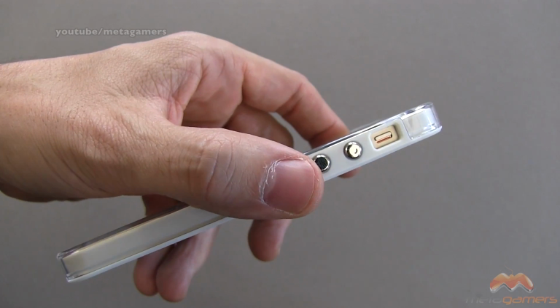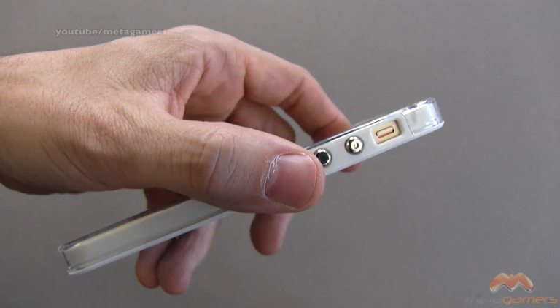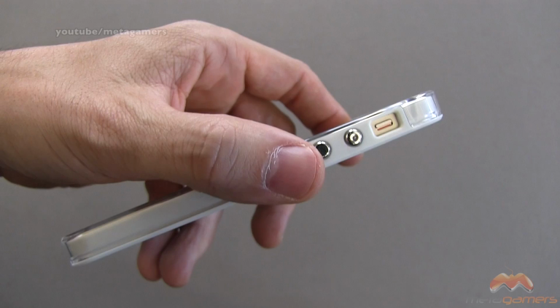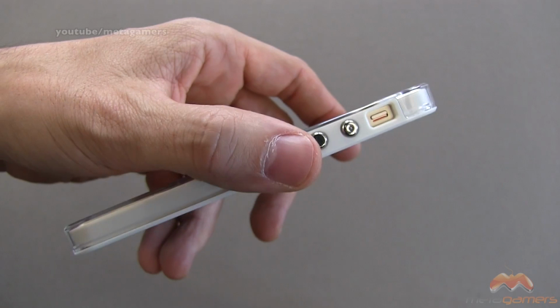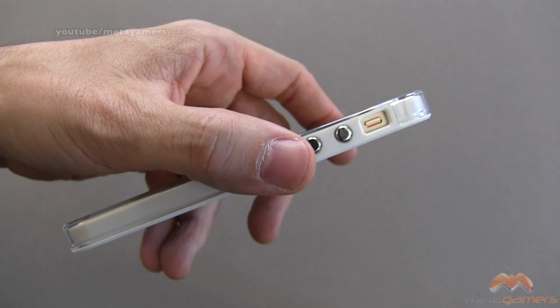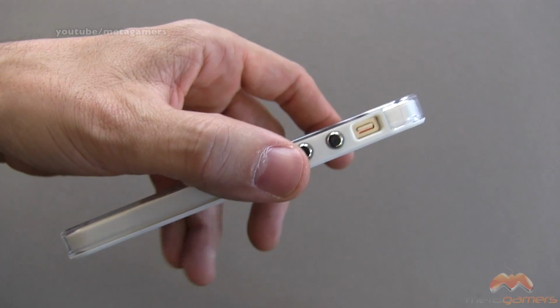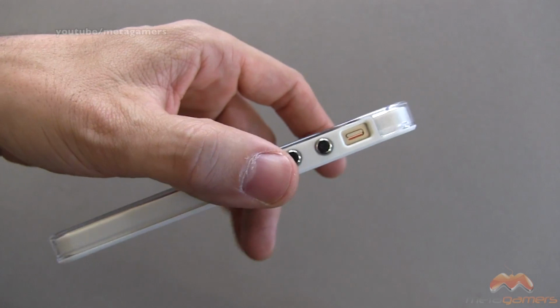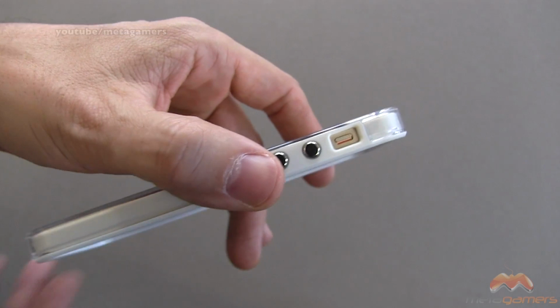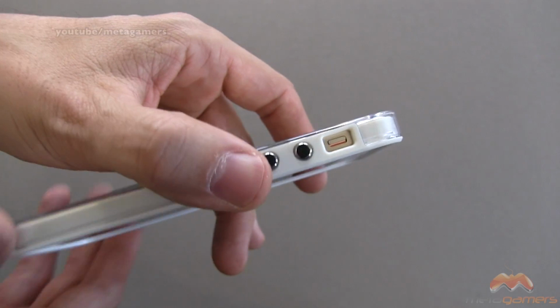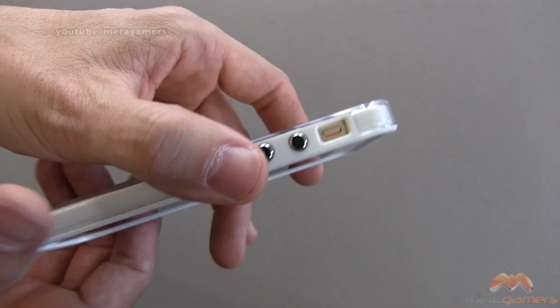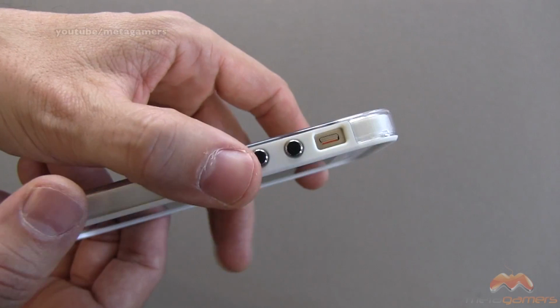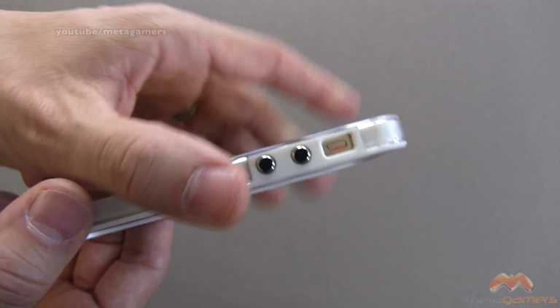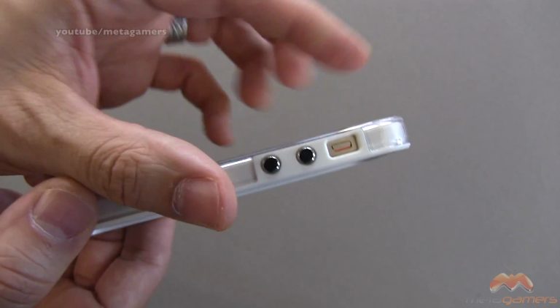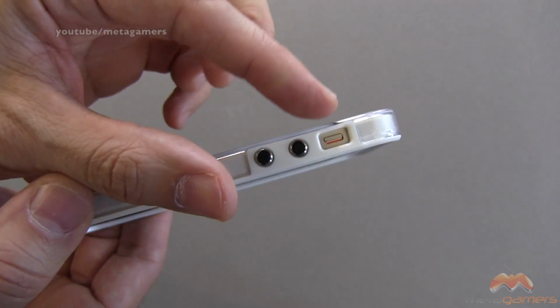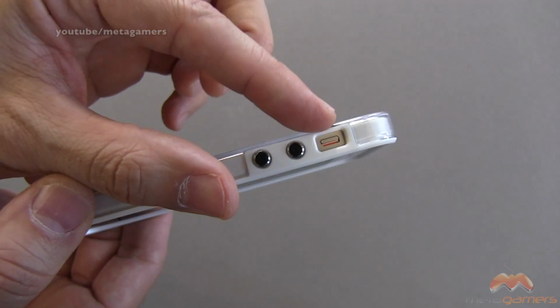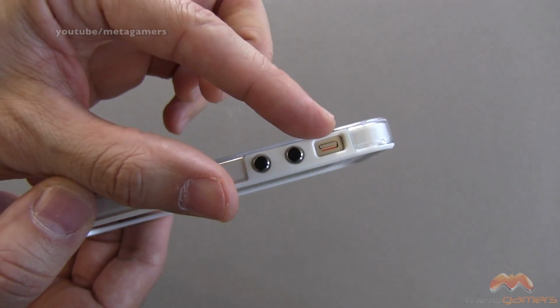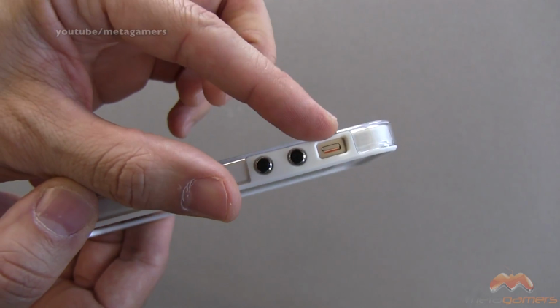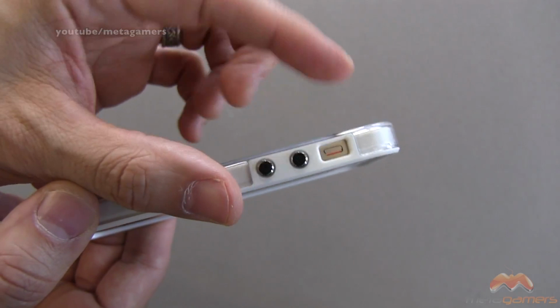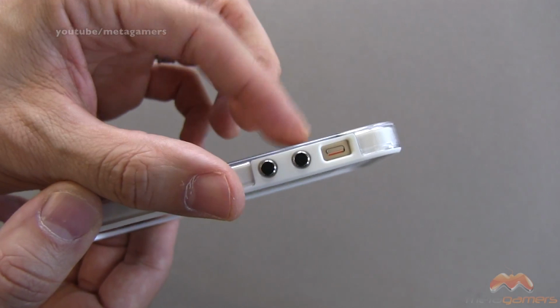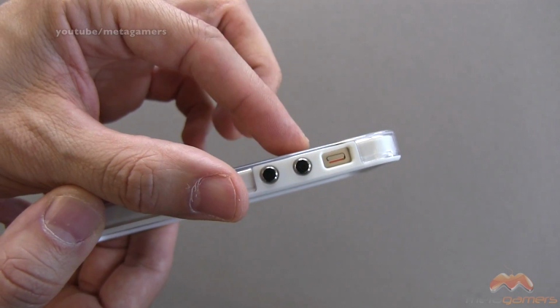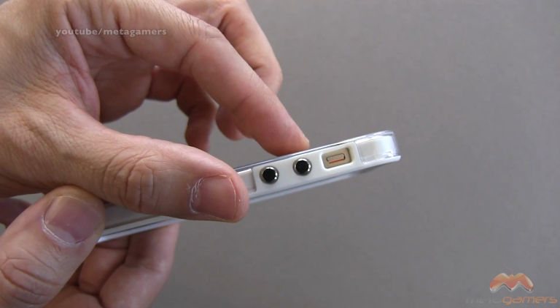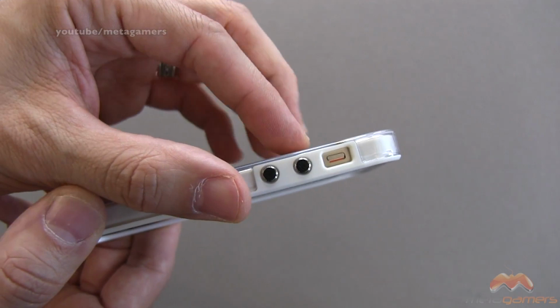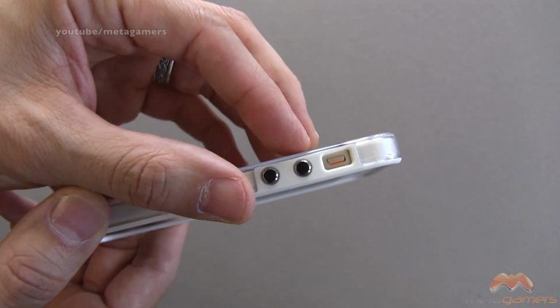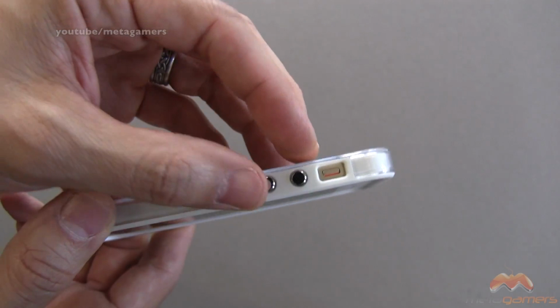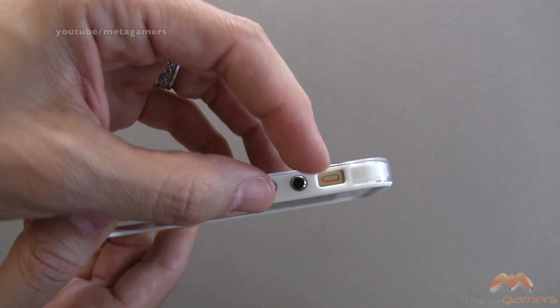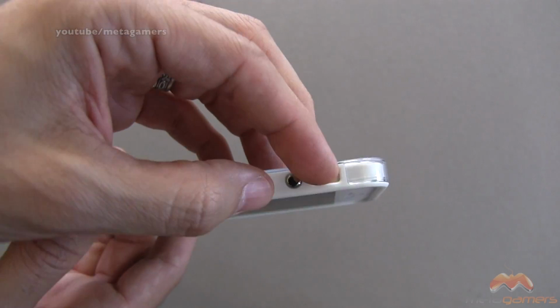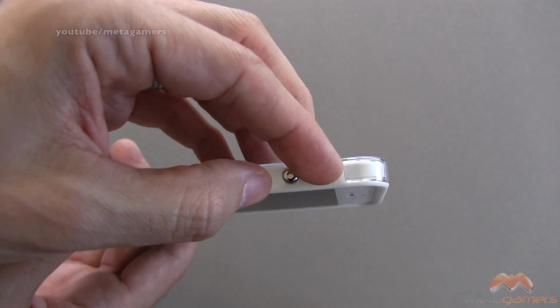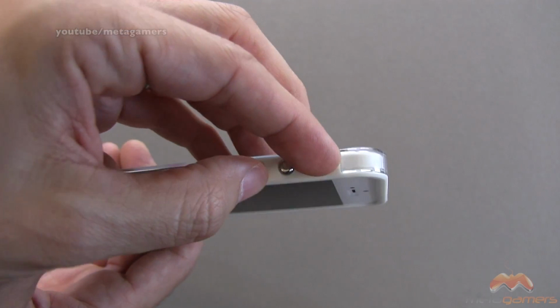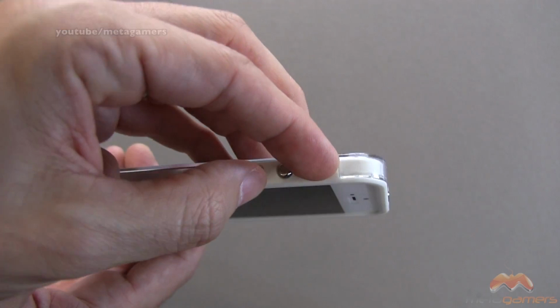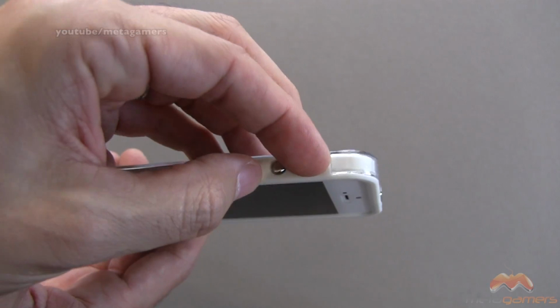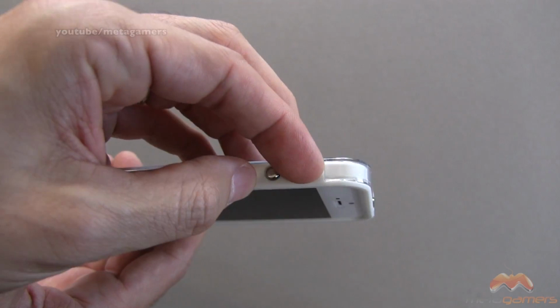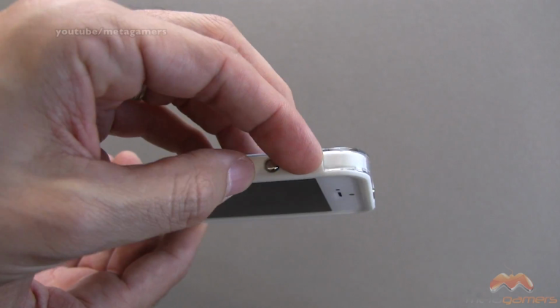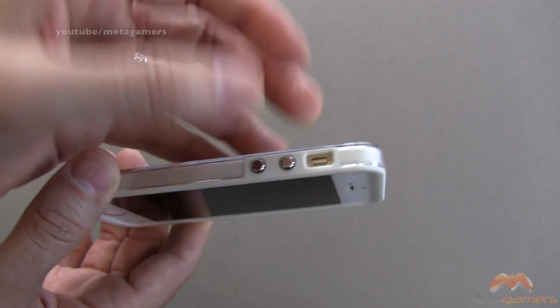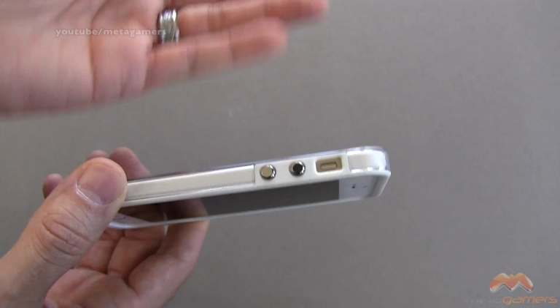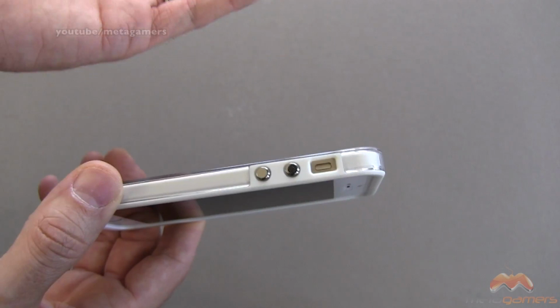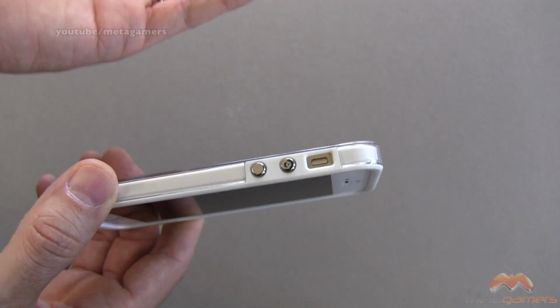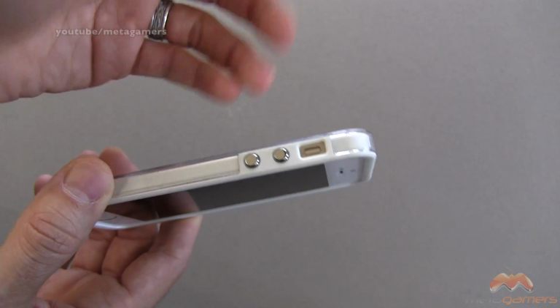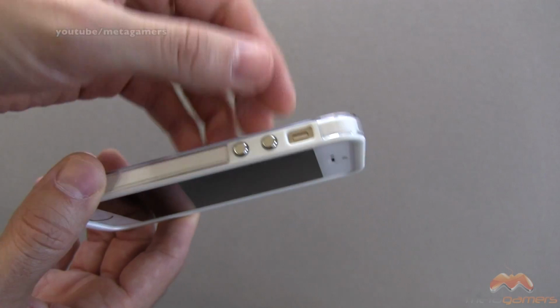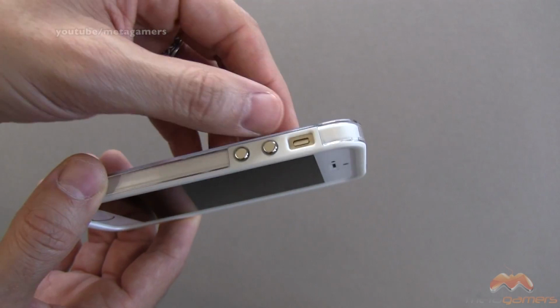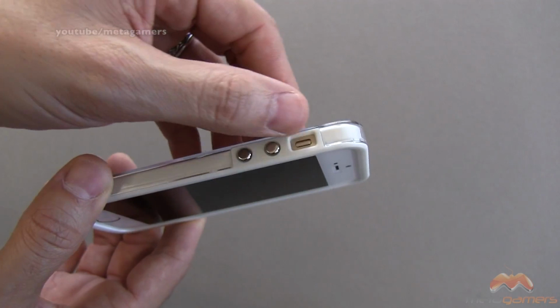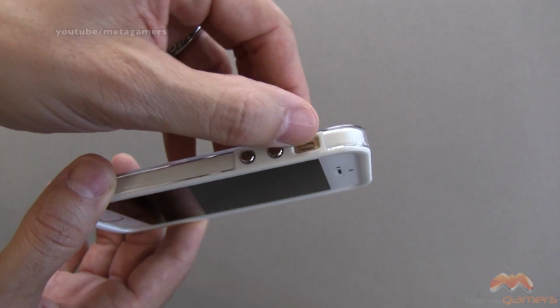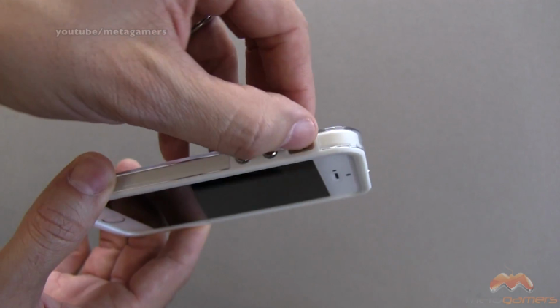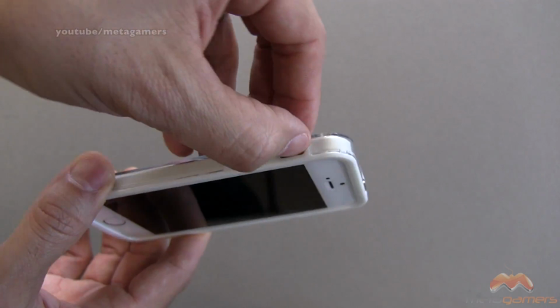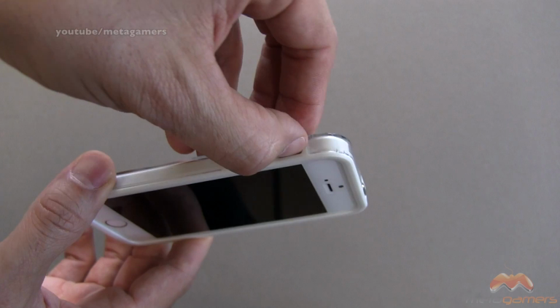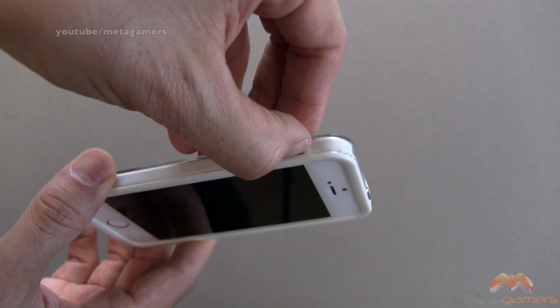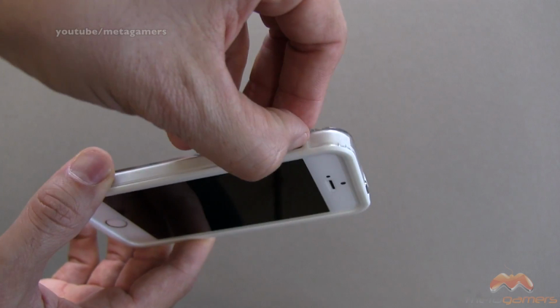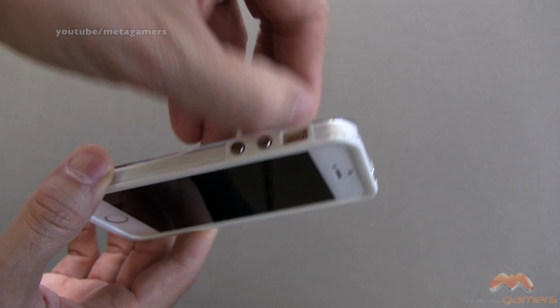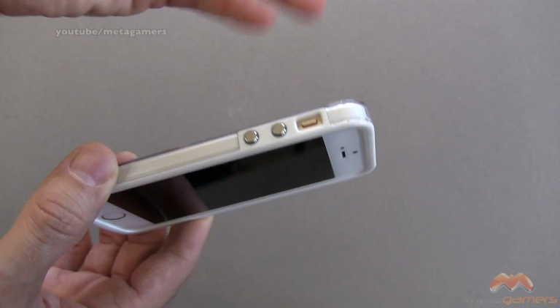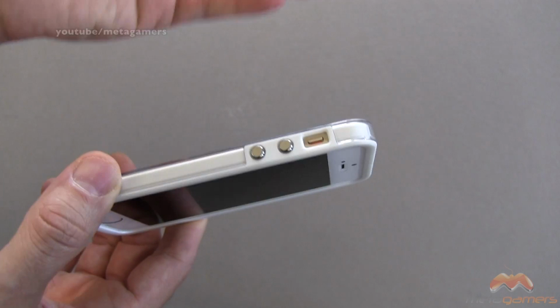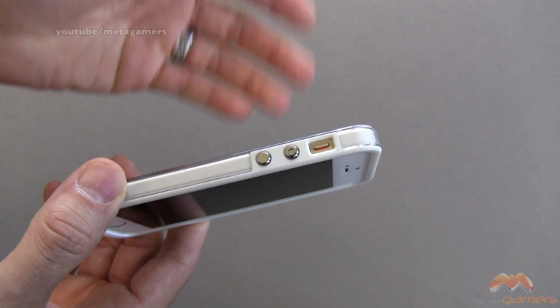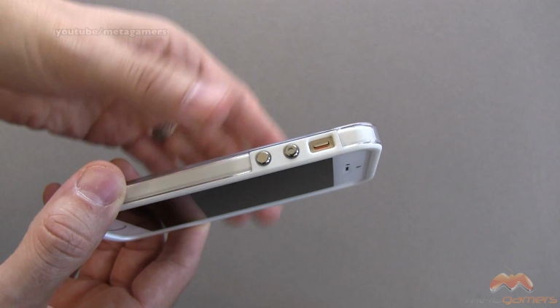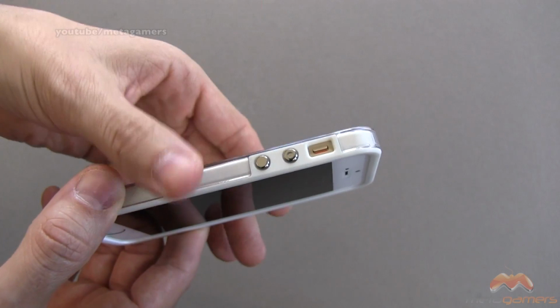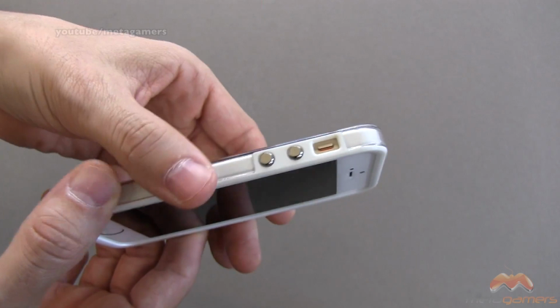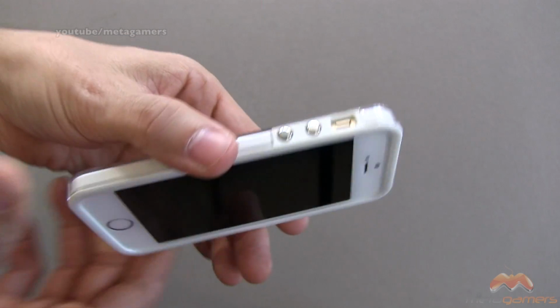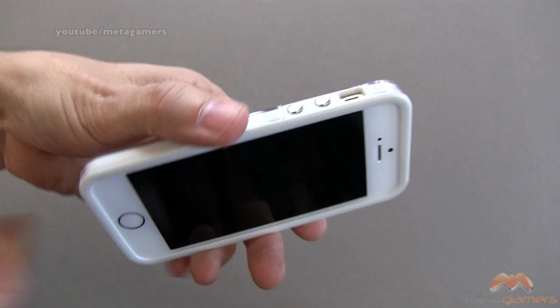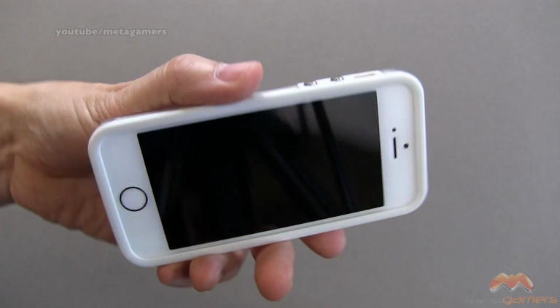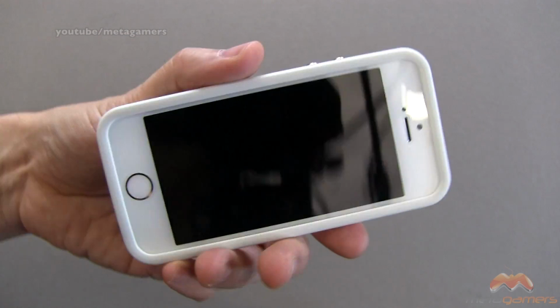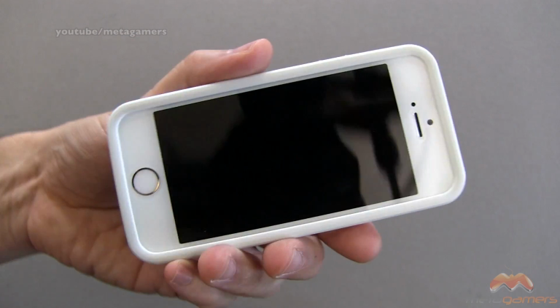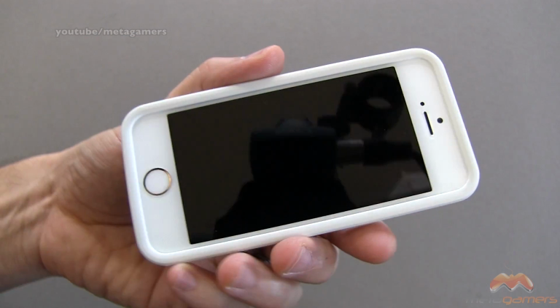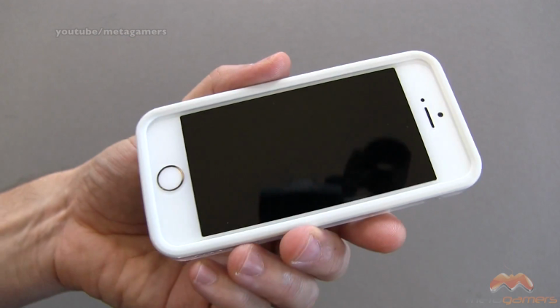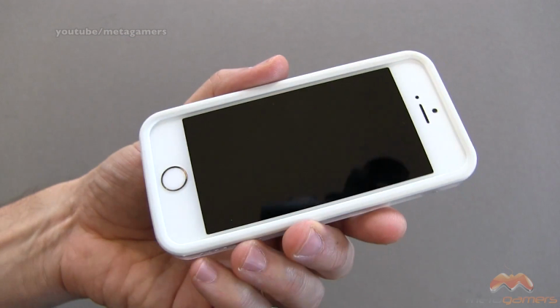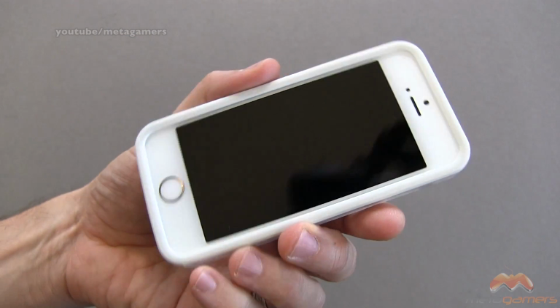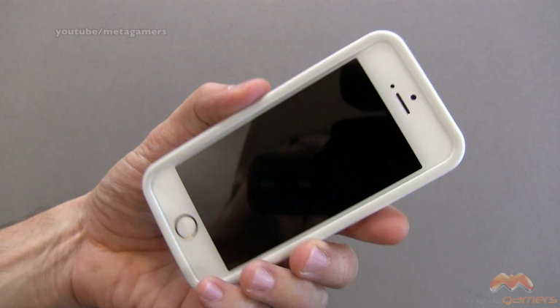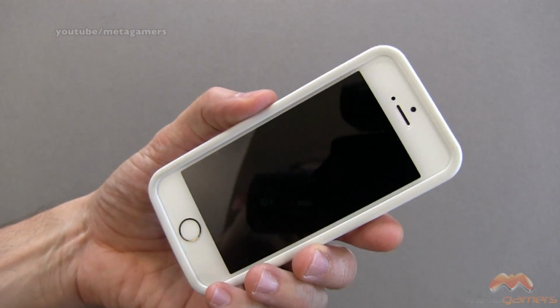You can see right here we've got our cutout for our mute switch, and that's really quite easy to get to. No problem there whatsoever.